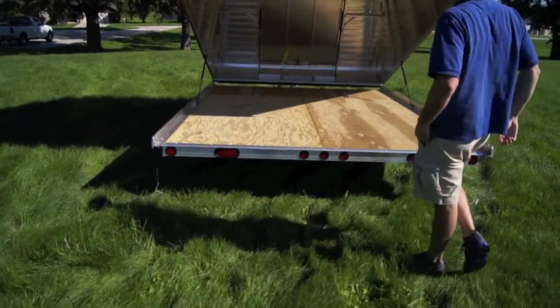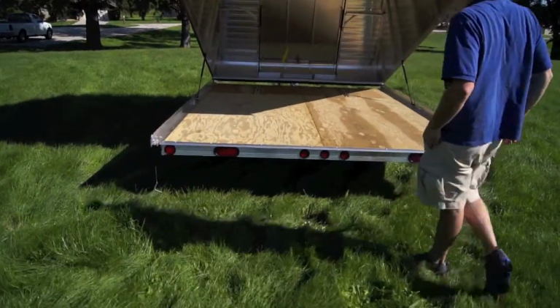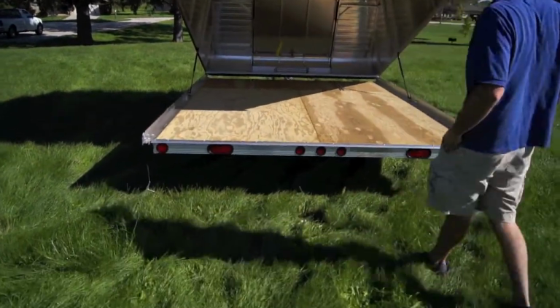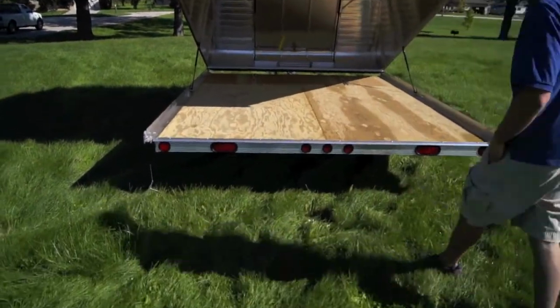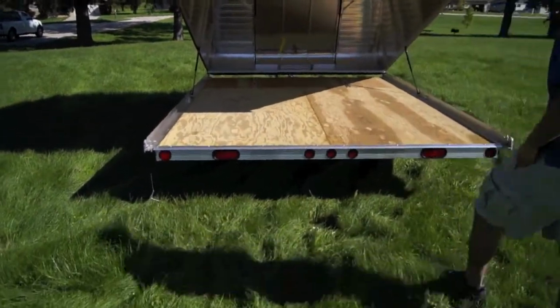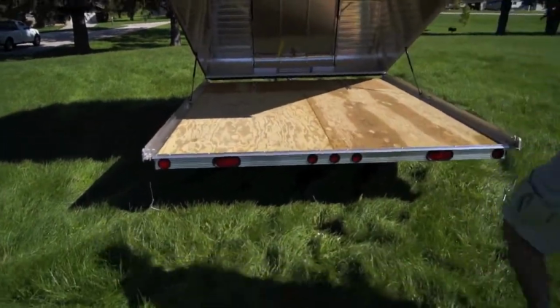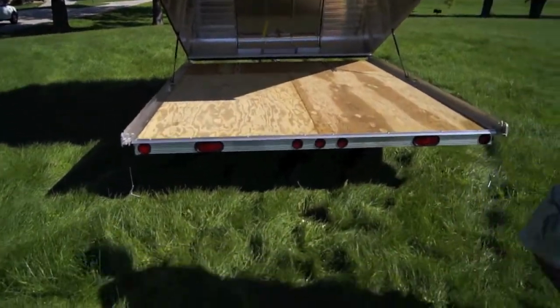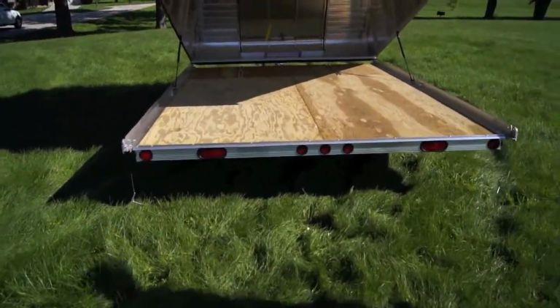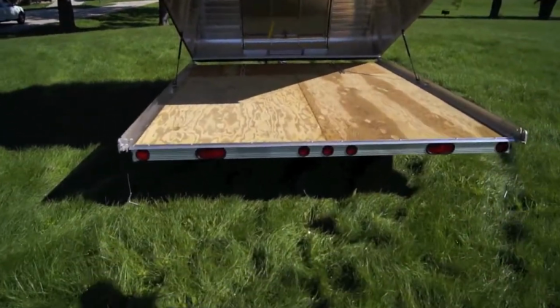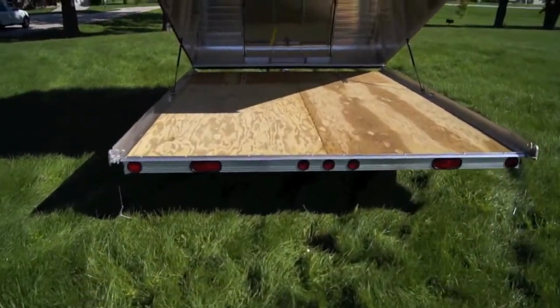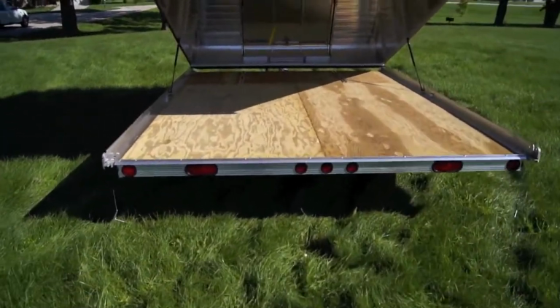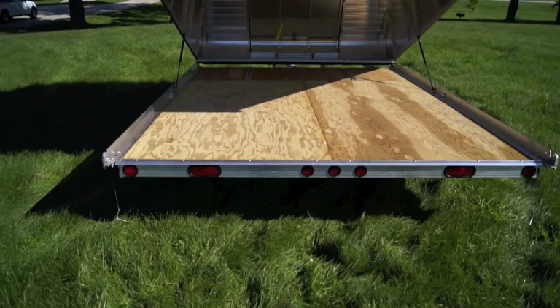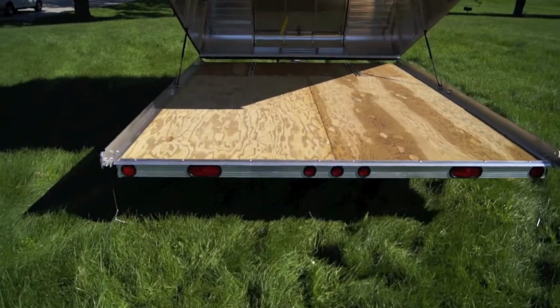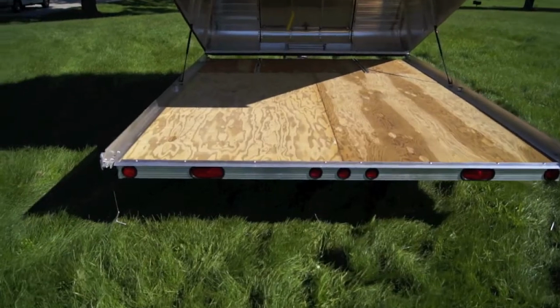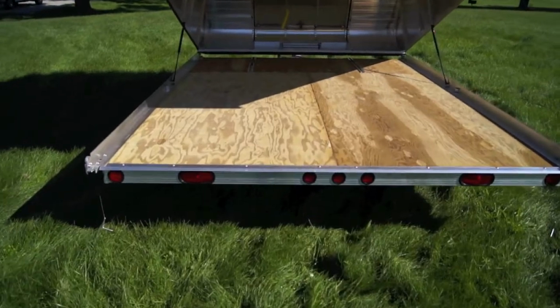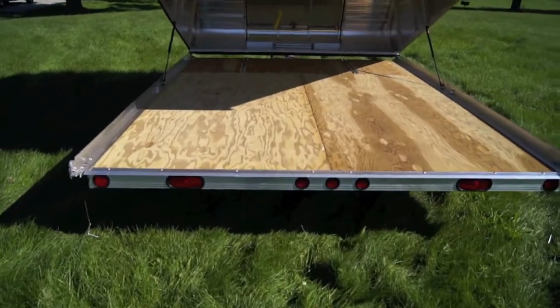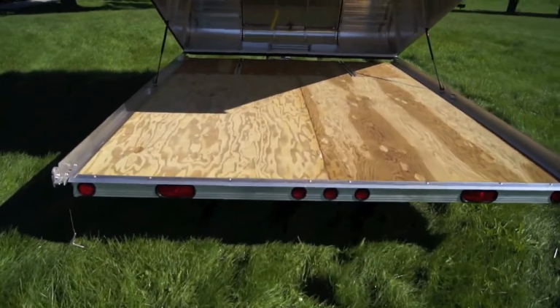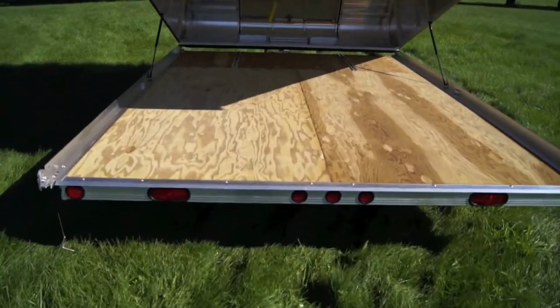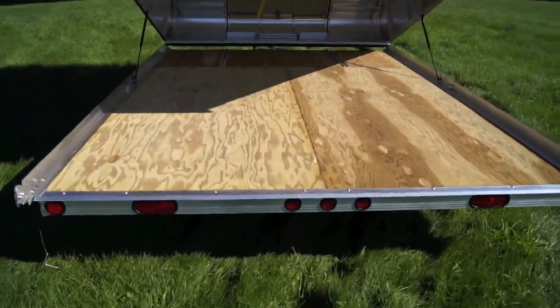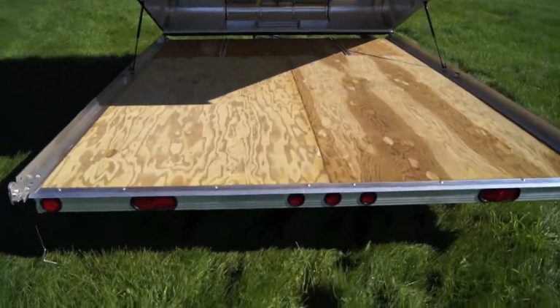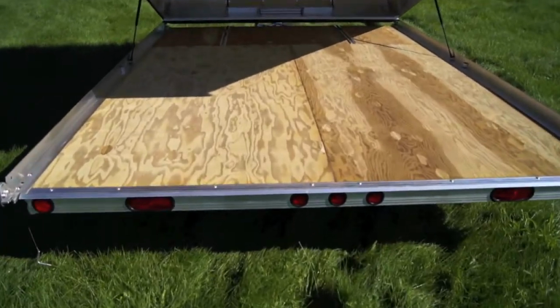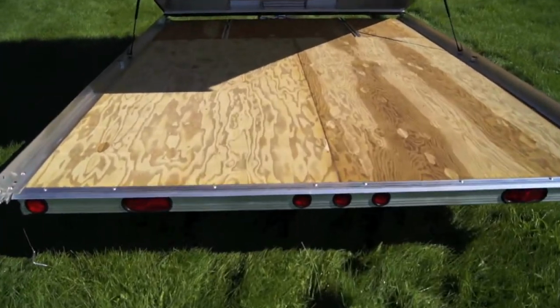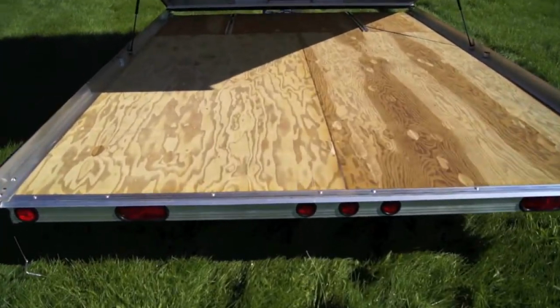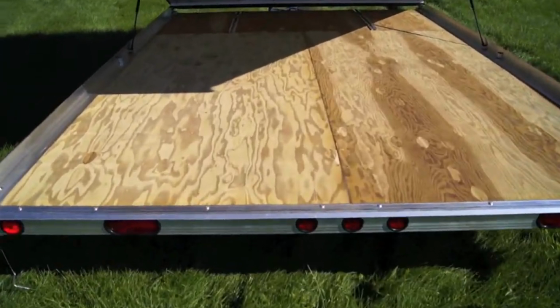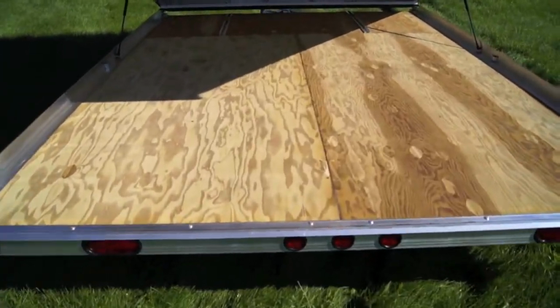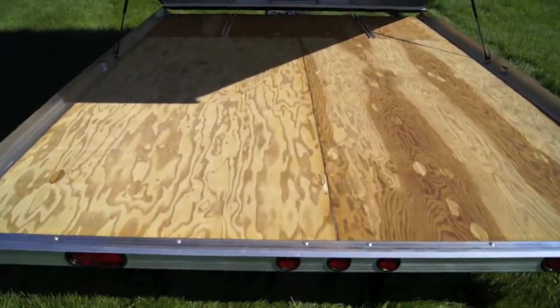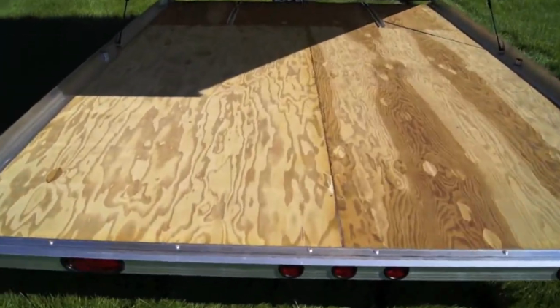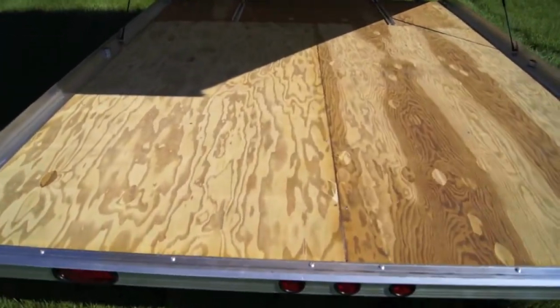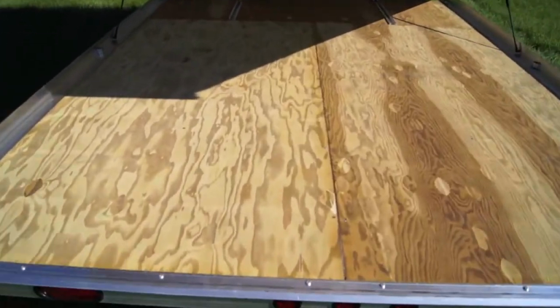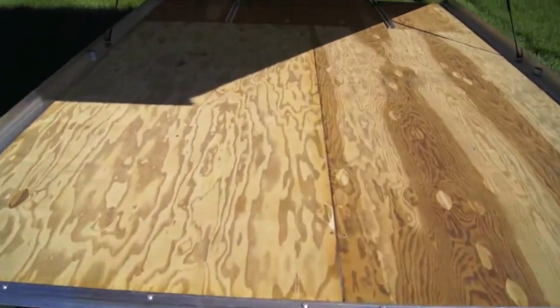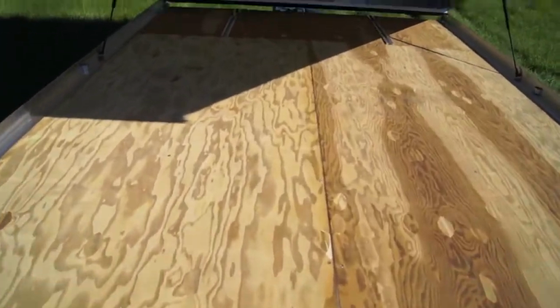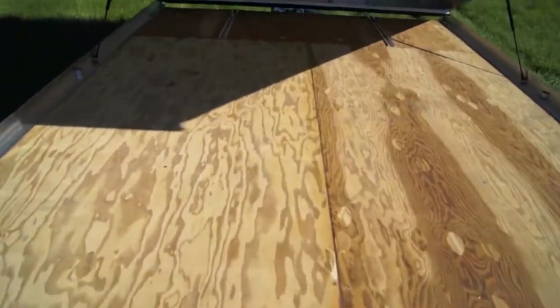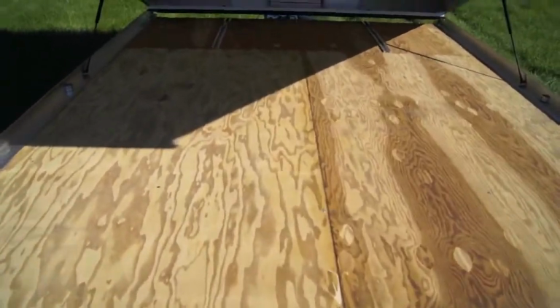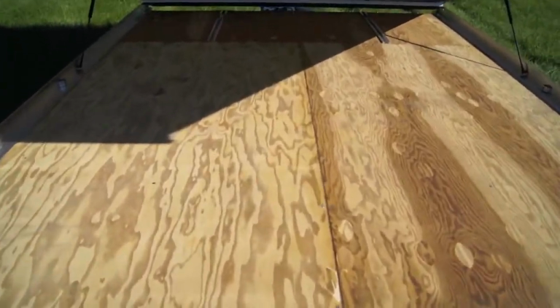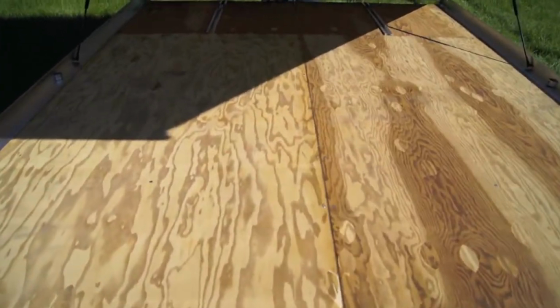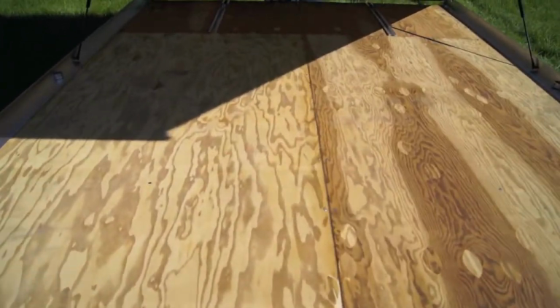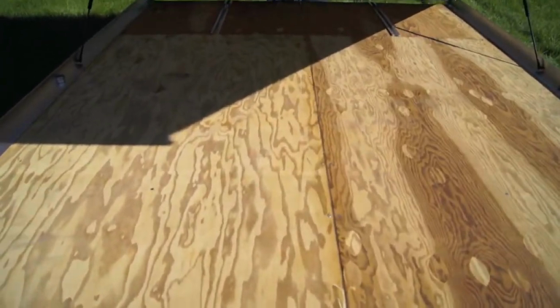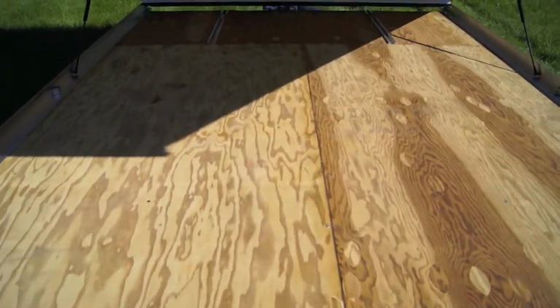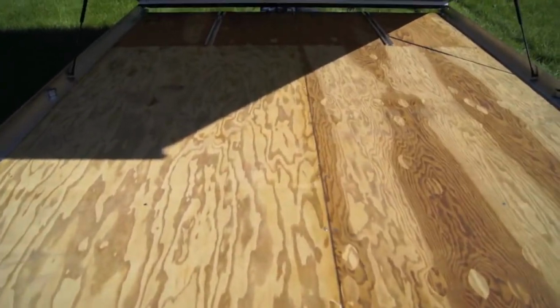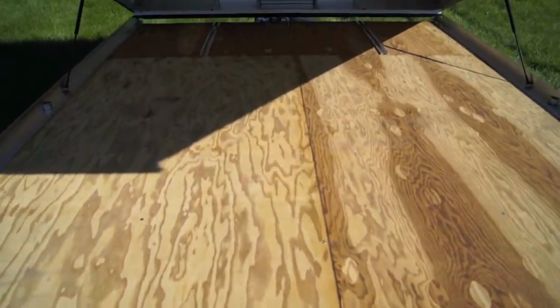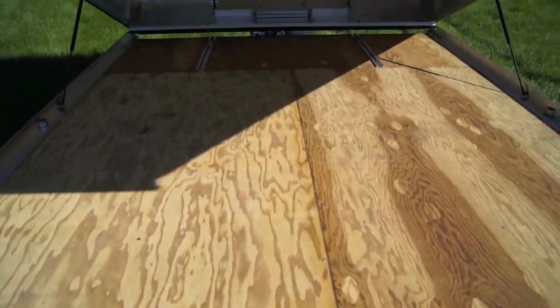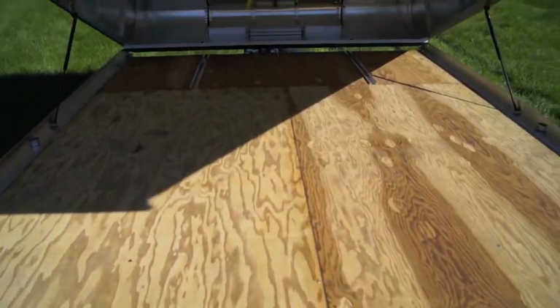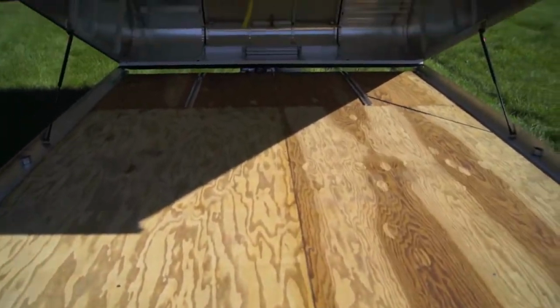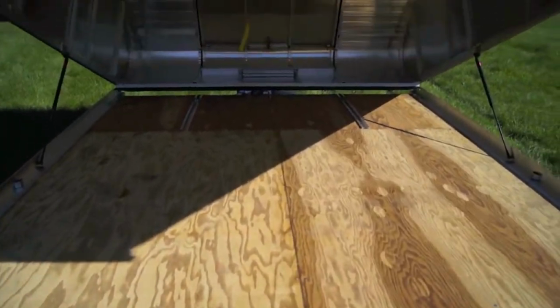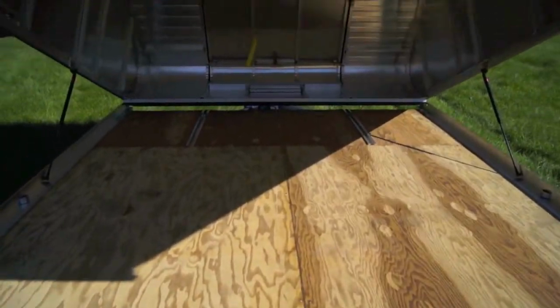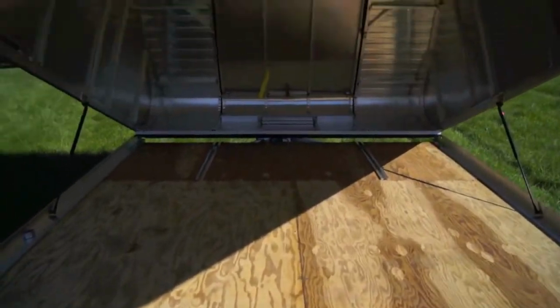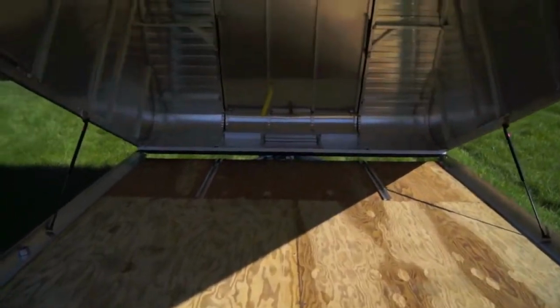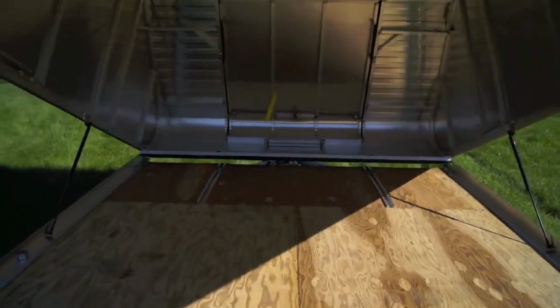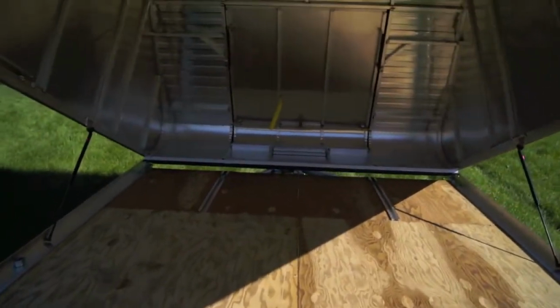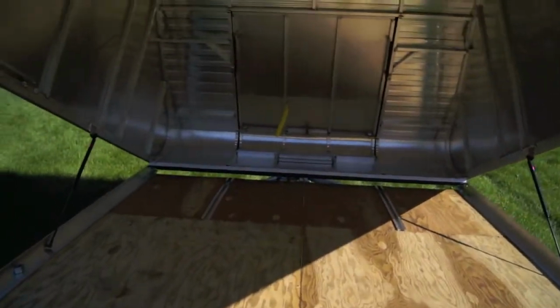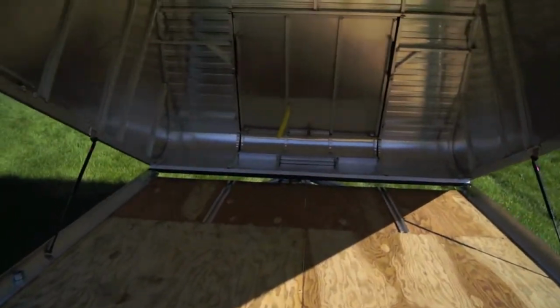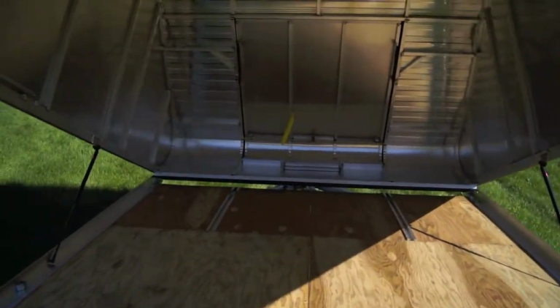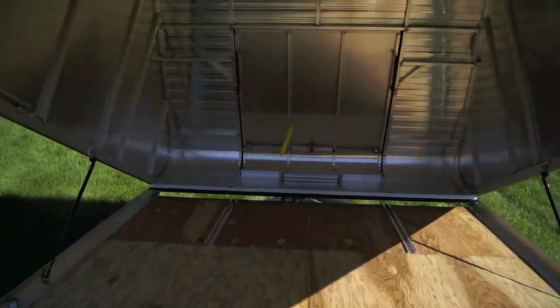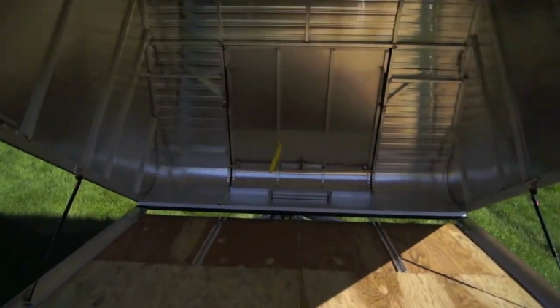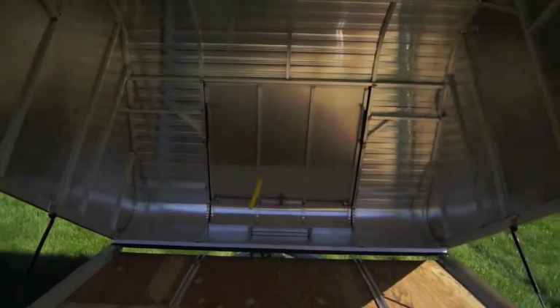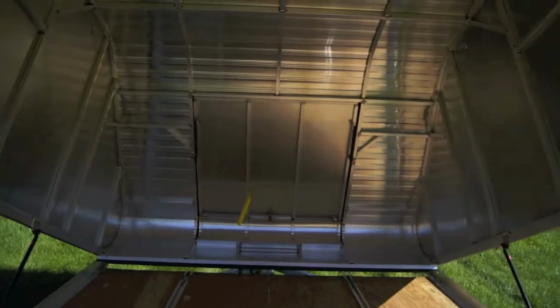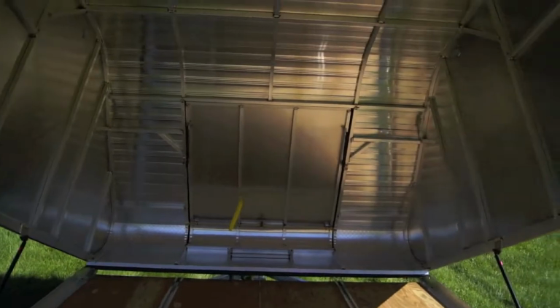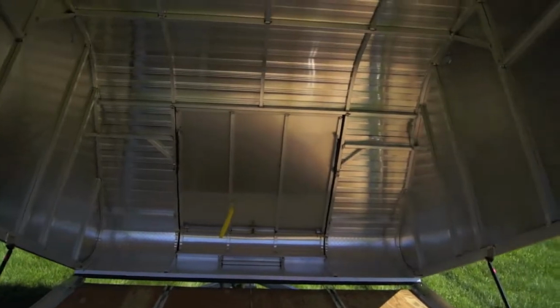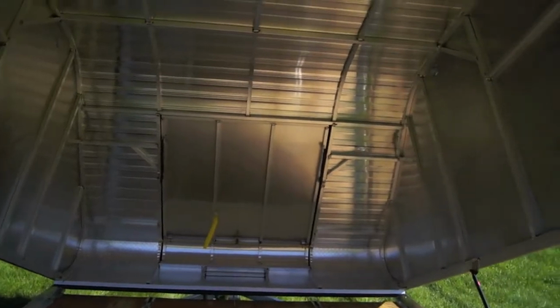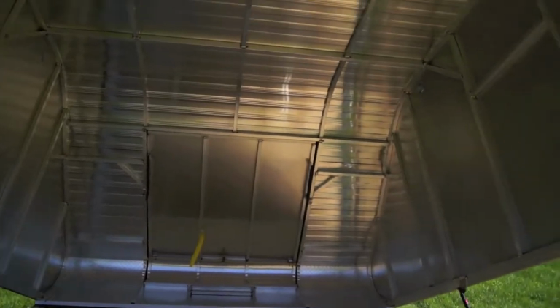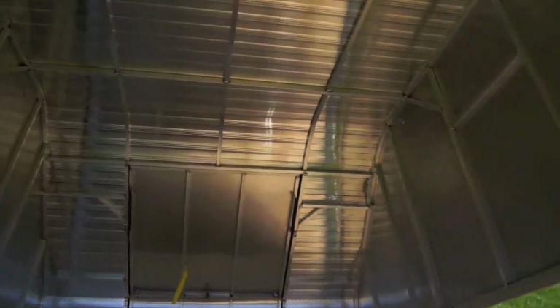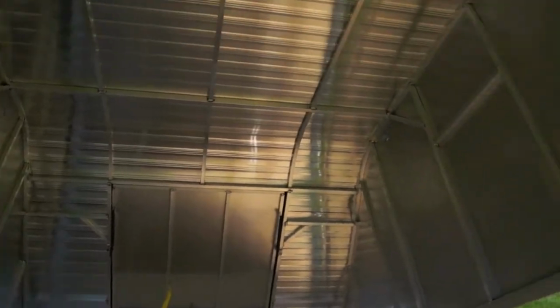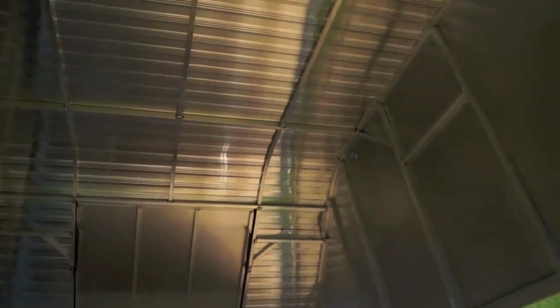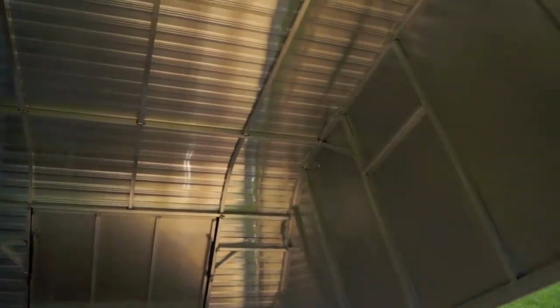The XT Trailers feature a half inch marine grade plywood decking and has a limited lifetime warranty. You don't have to worry about water seeping through the wood.